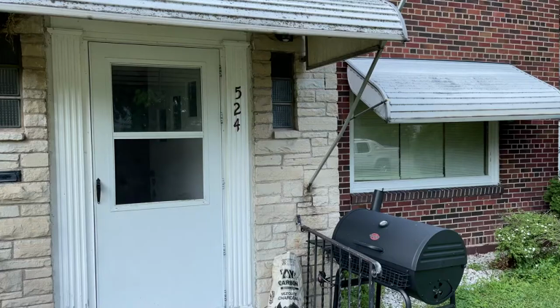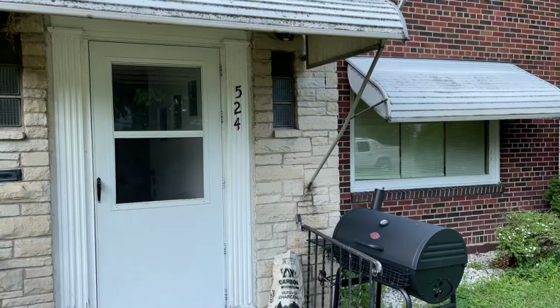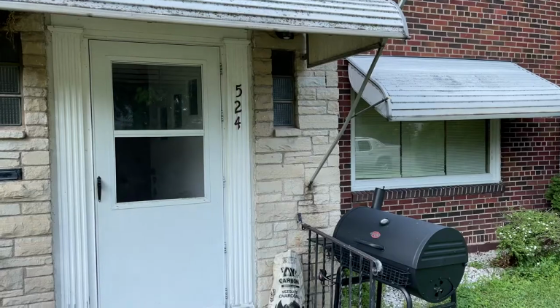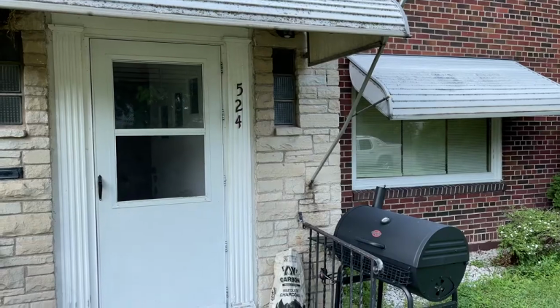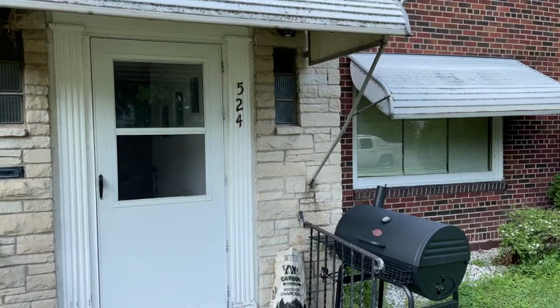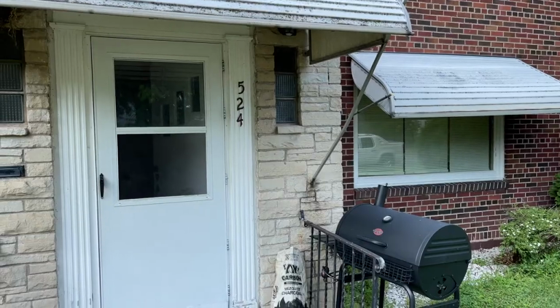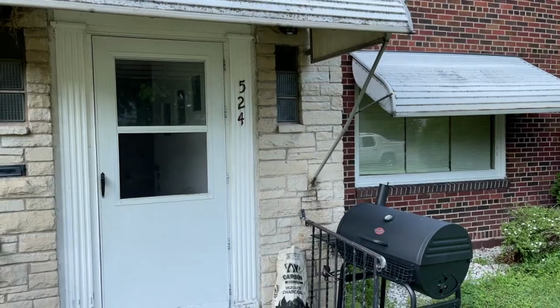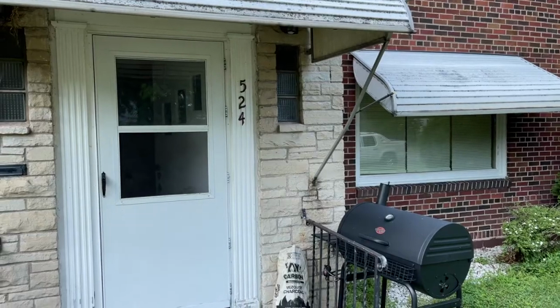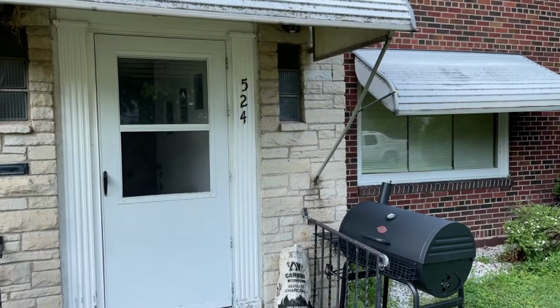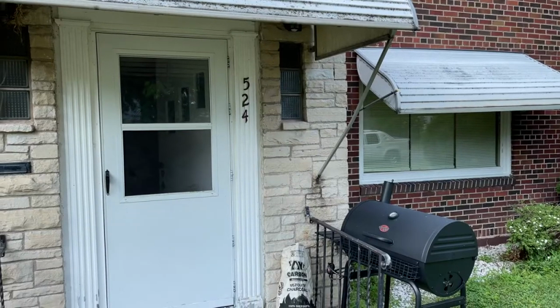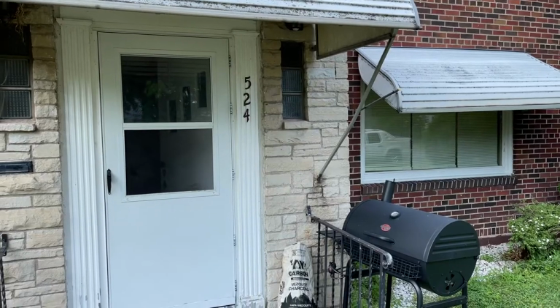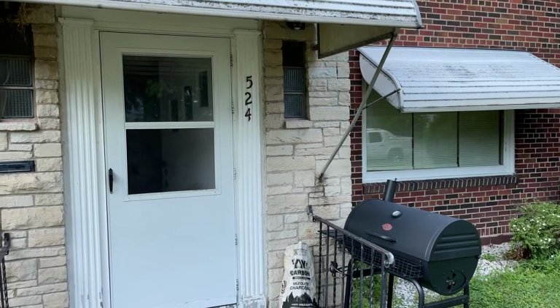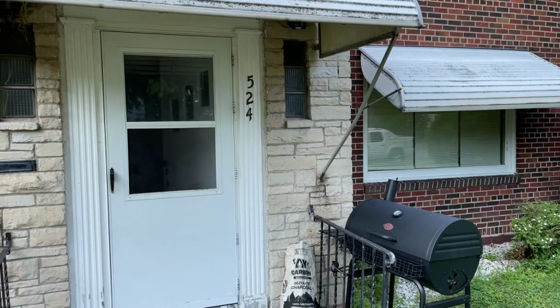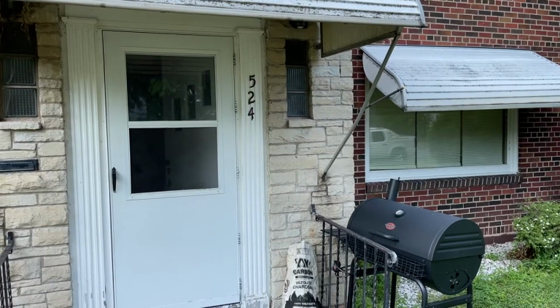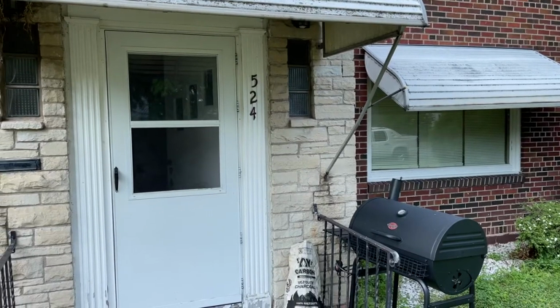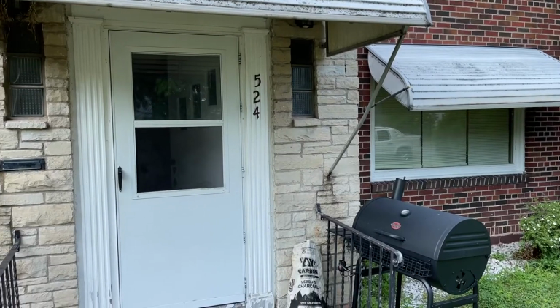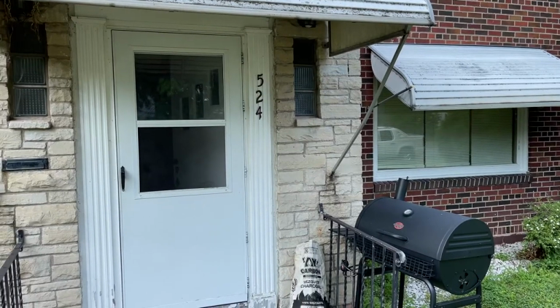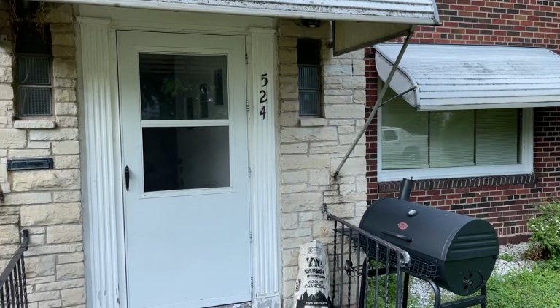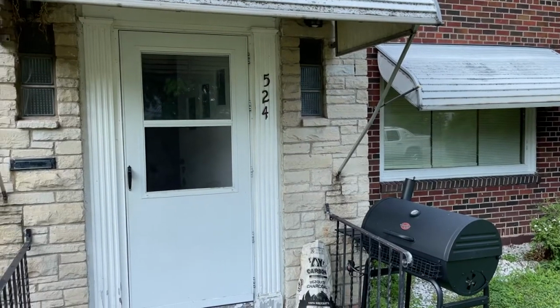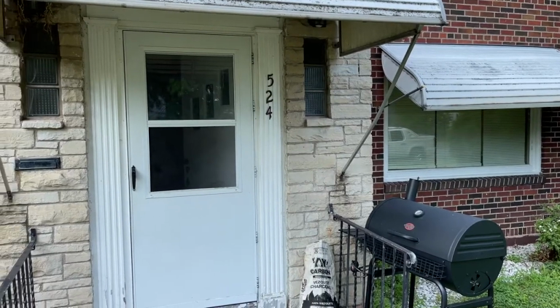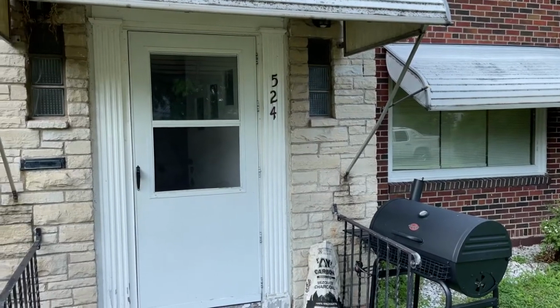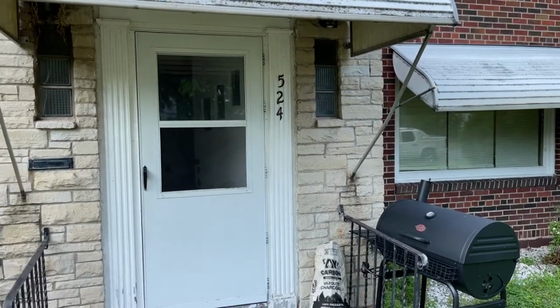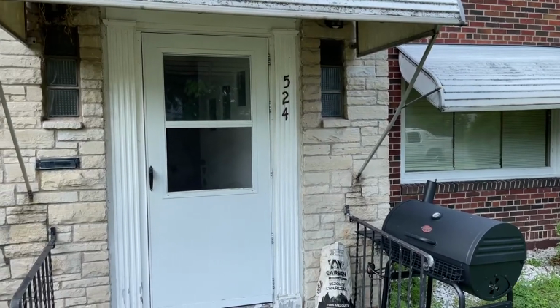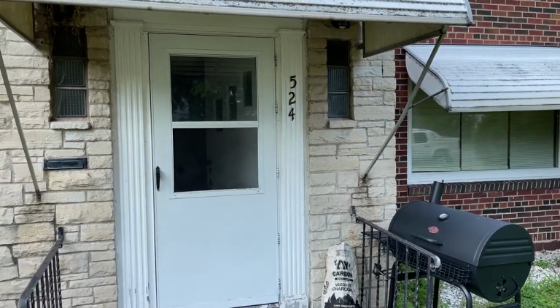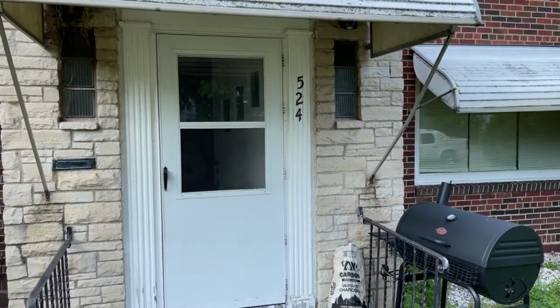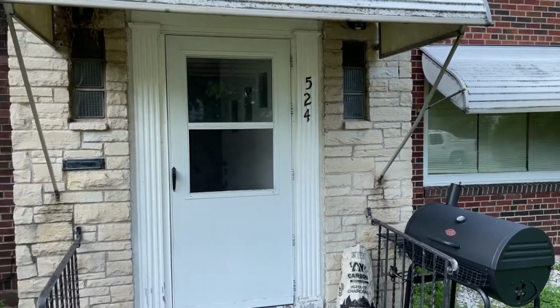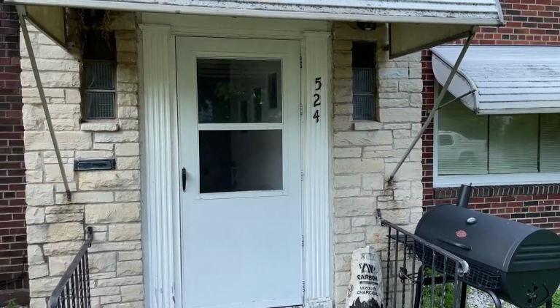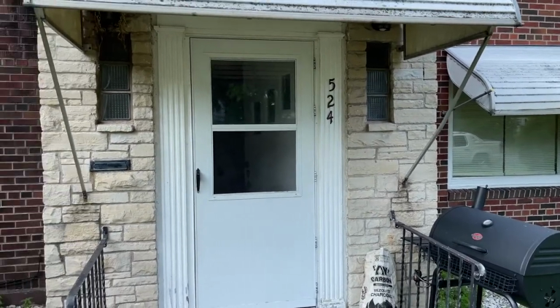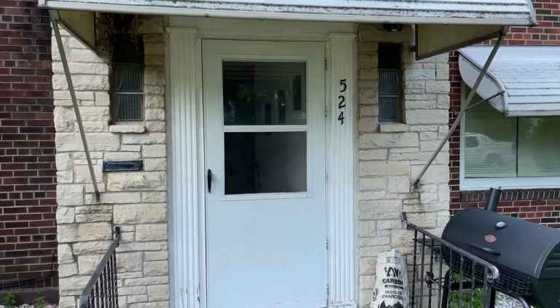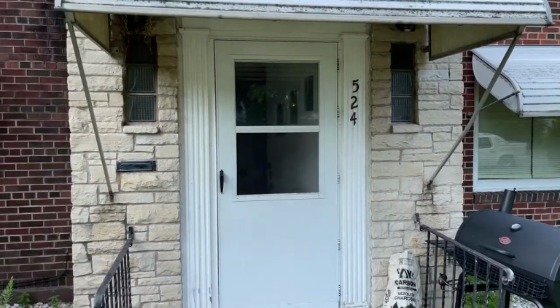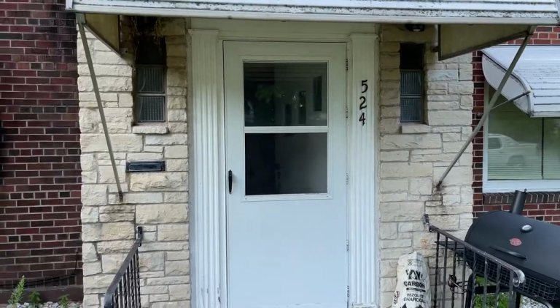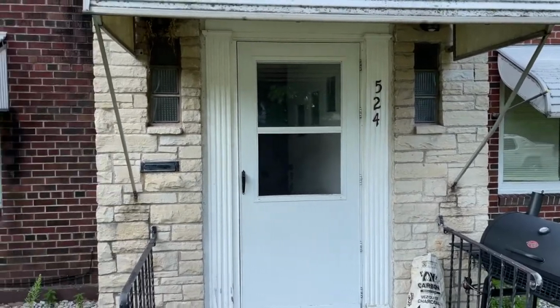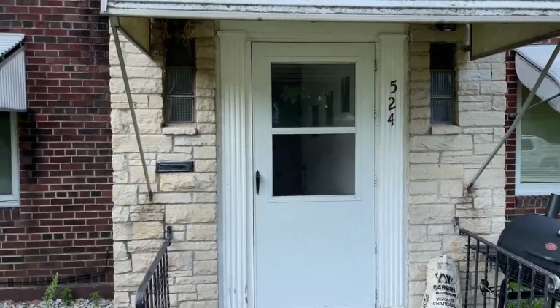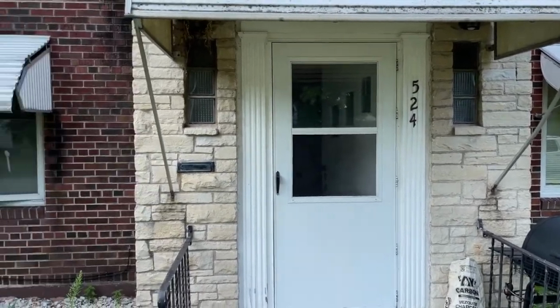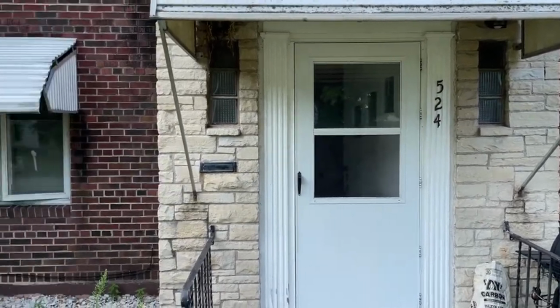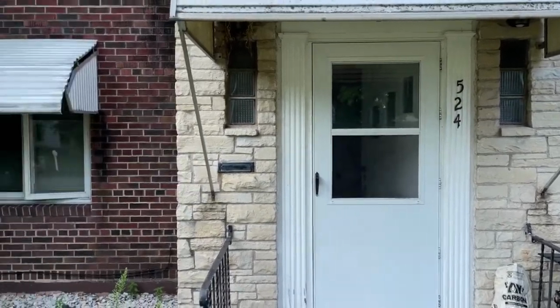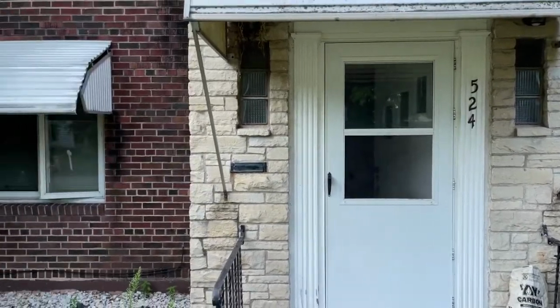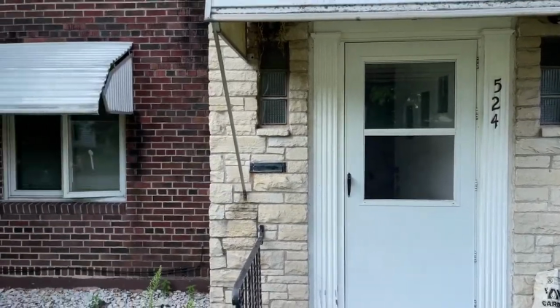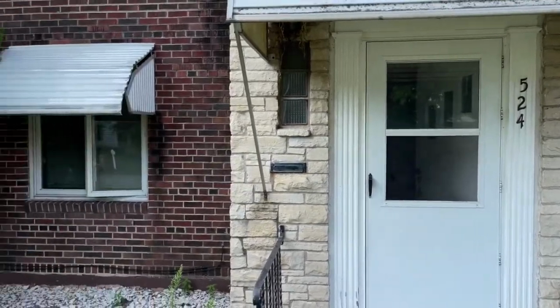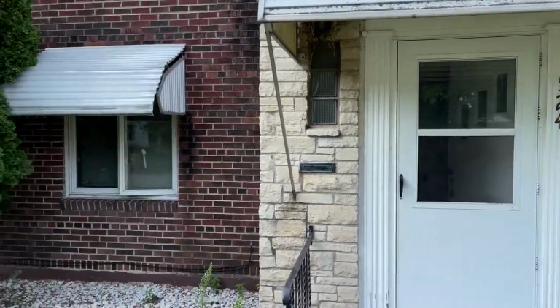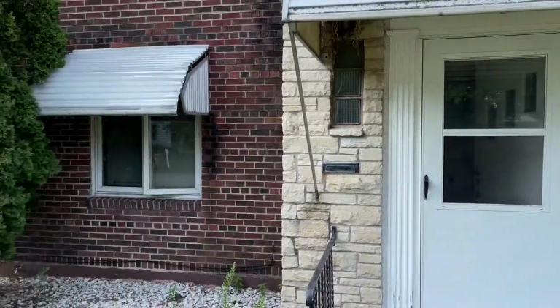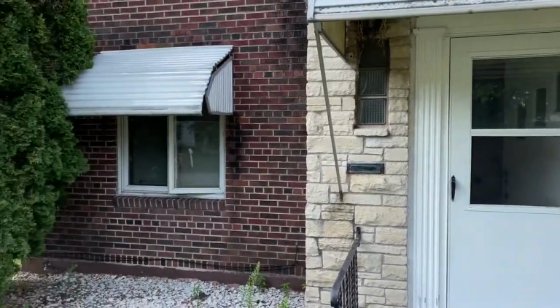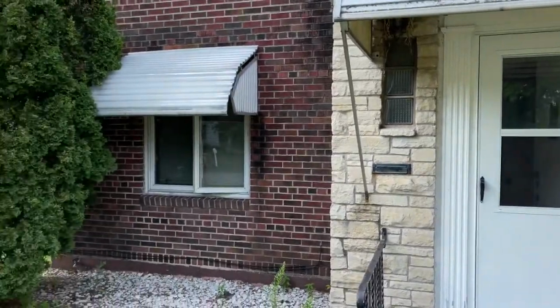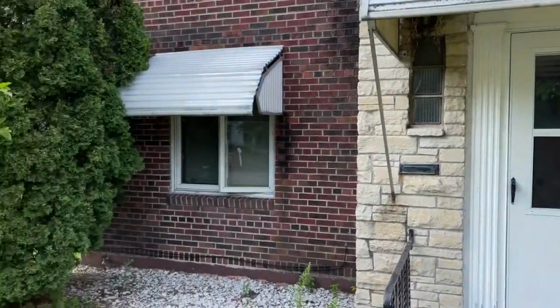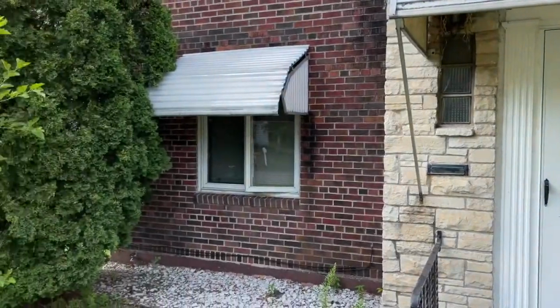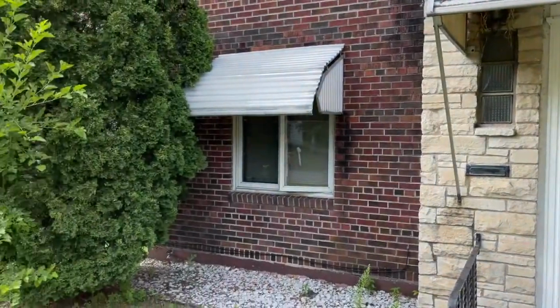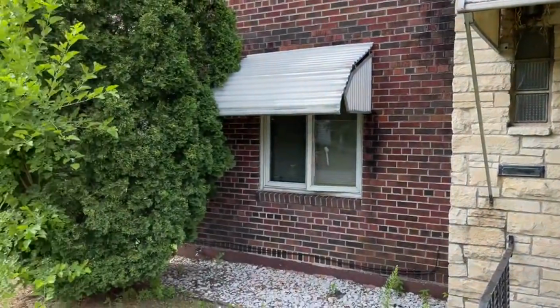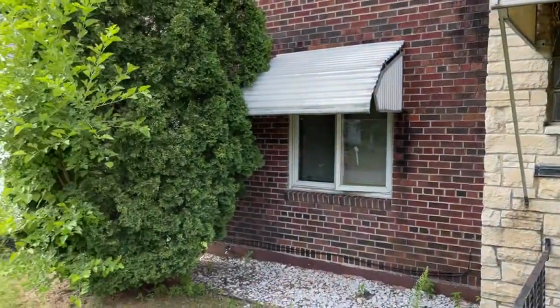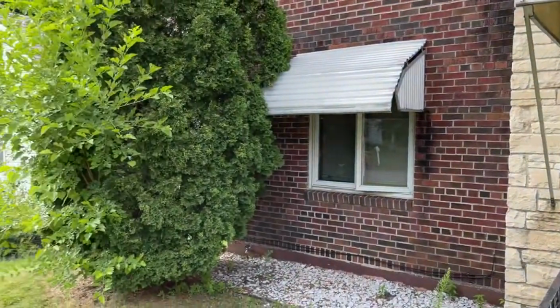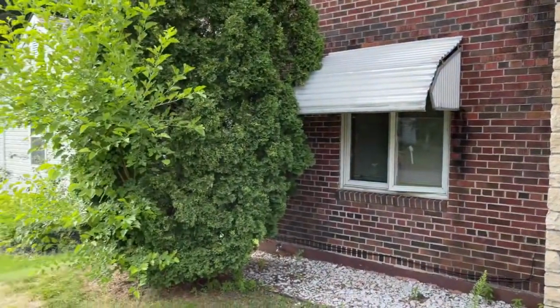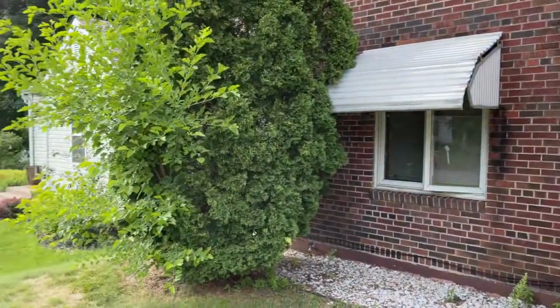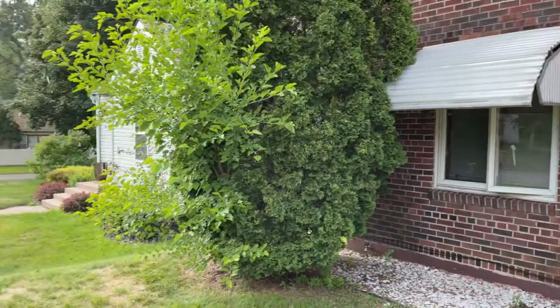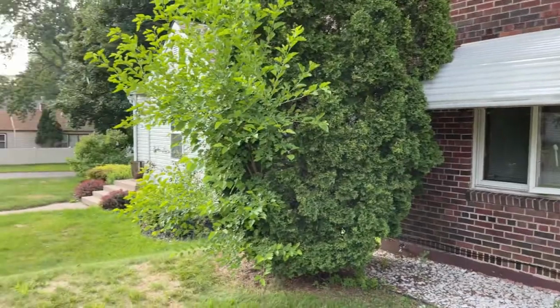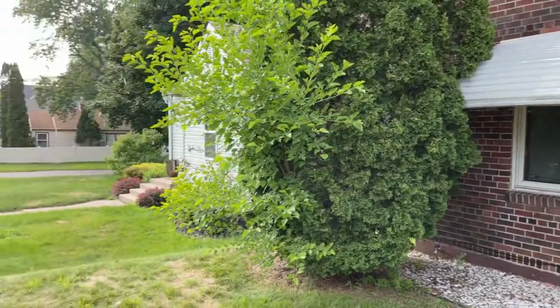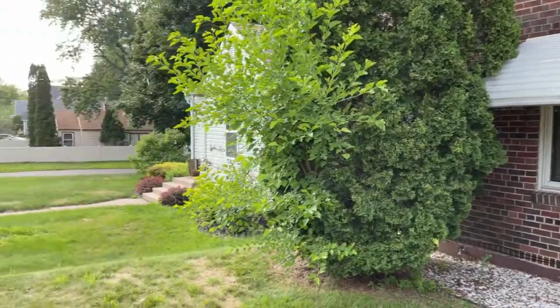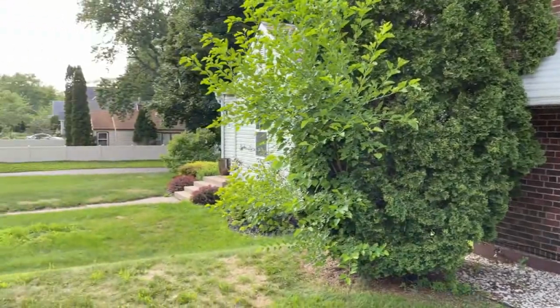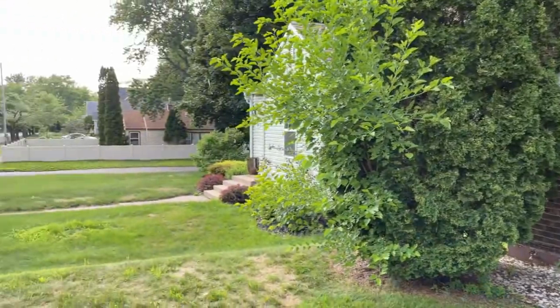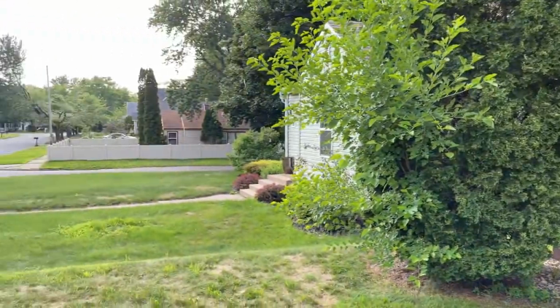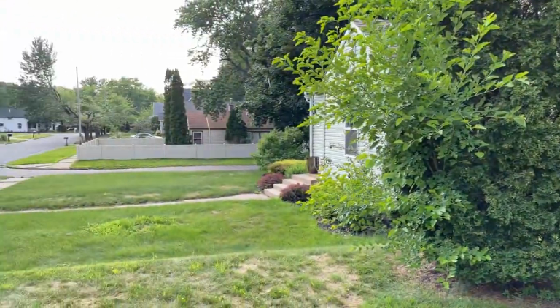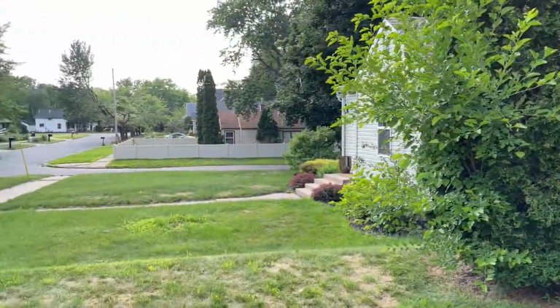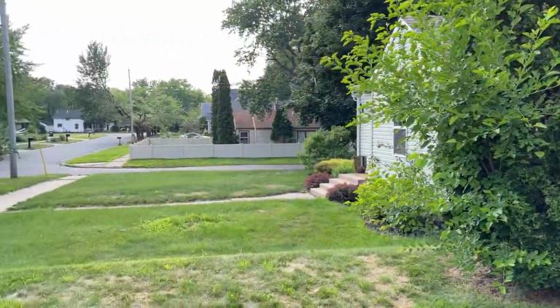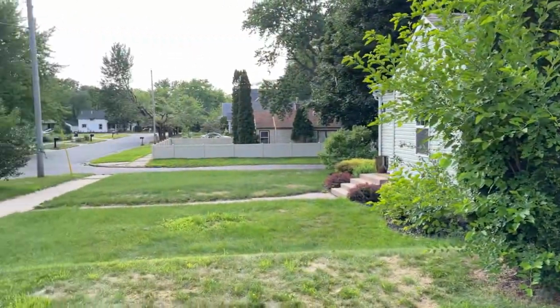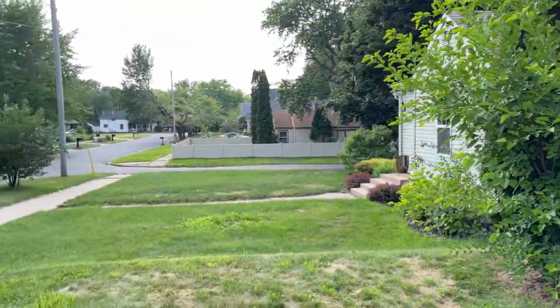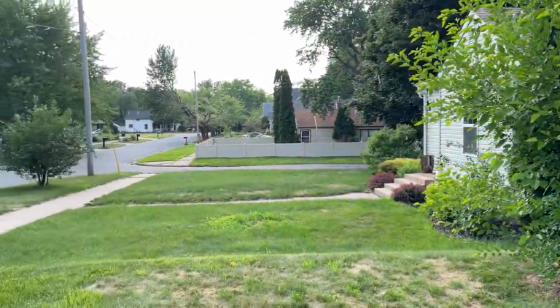Video tour of 524 Fountain Street, Eau Claire, Wisconsin. Nice neighborhood.